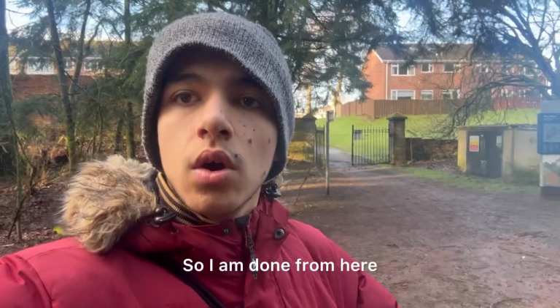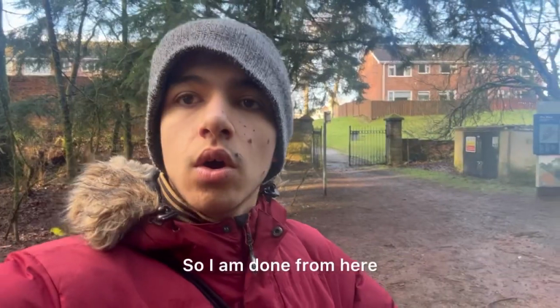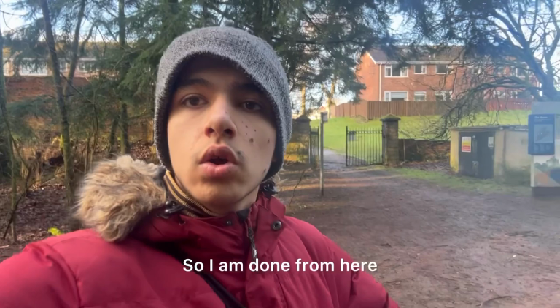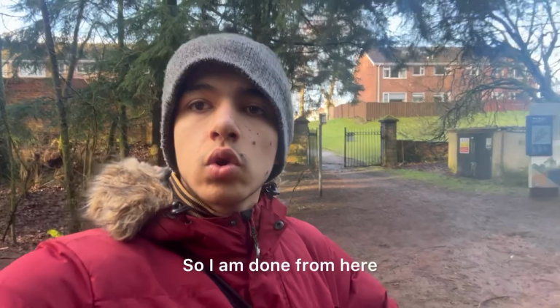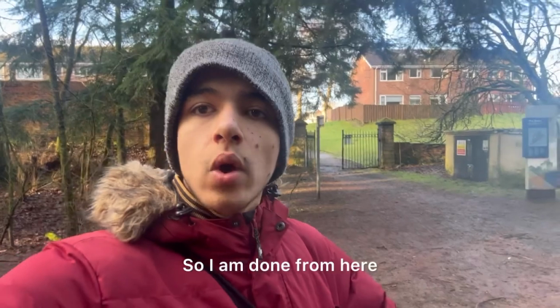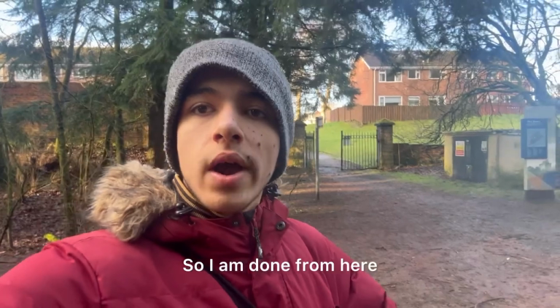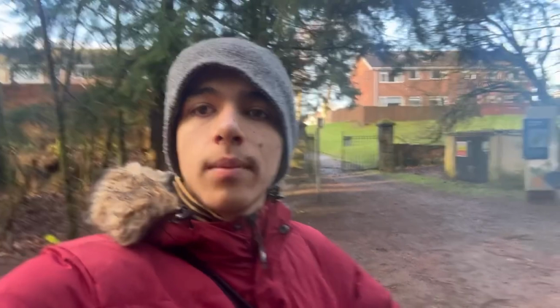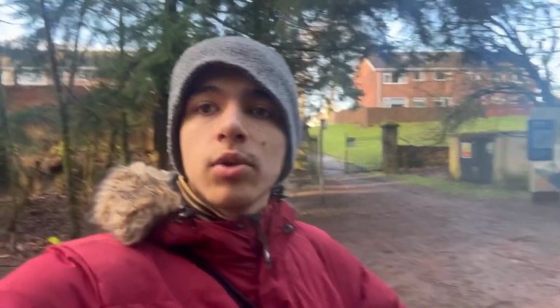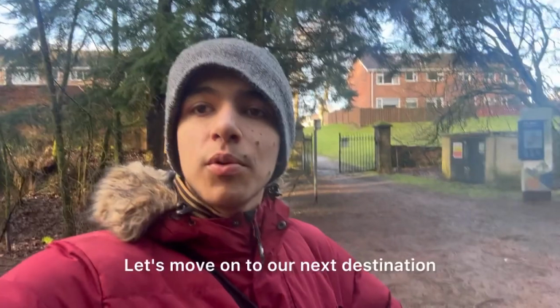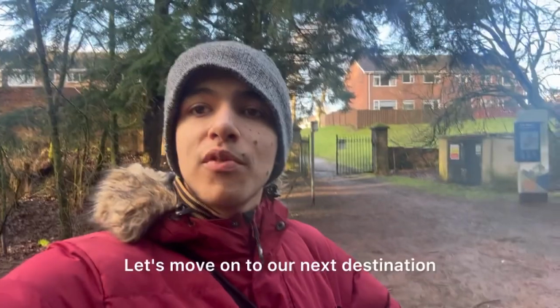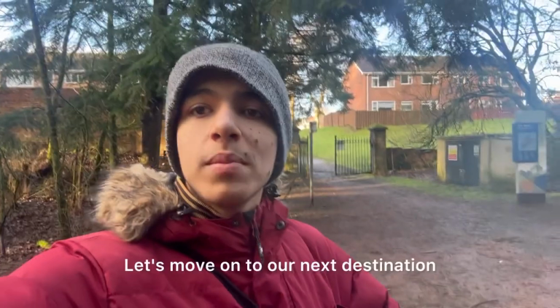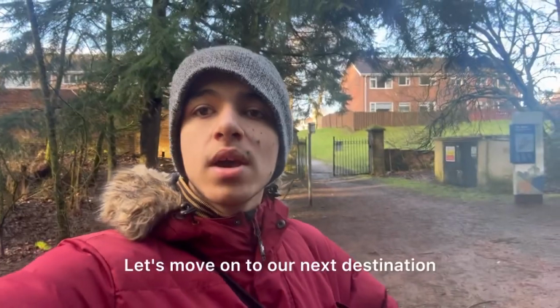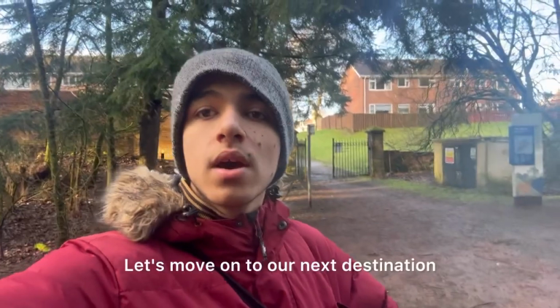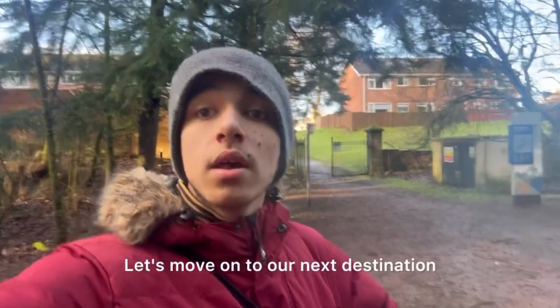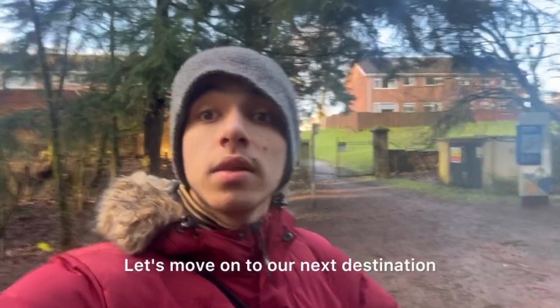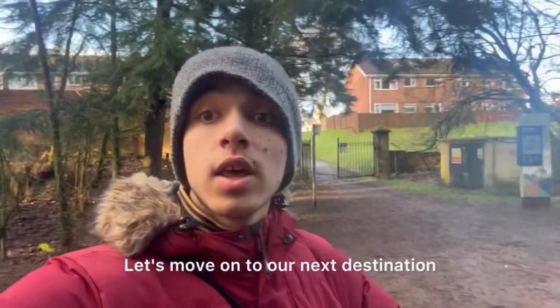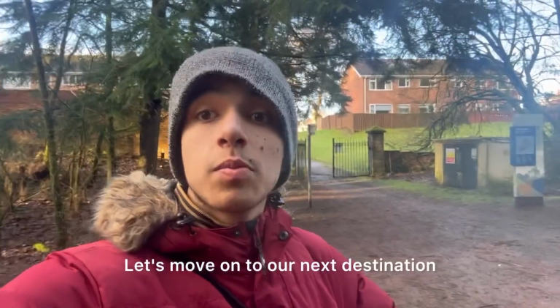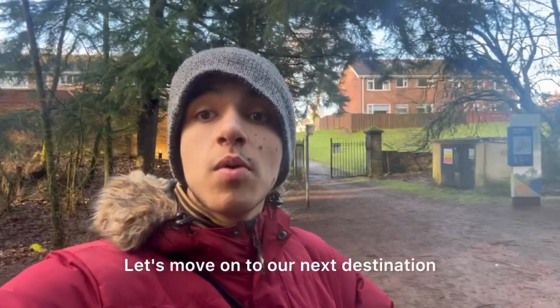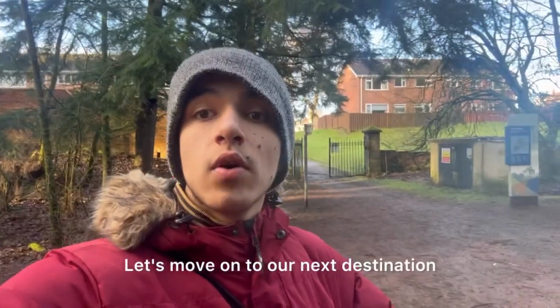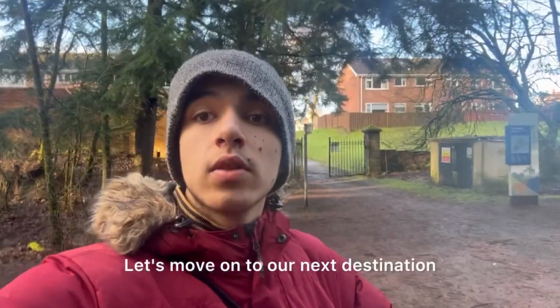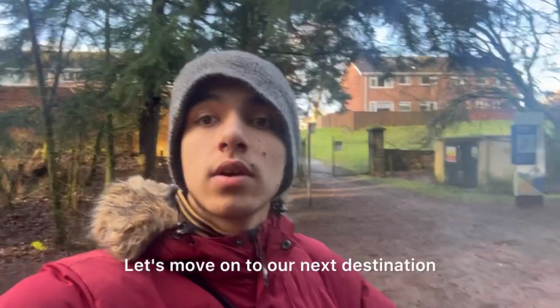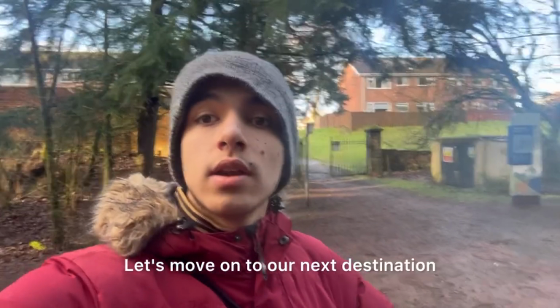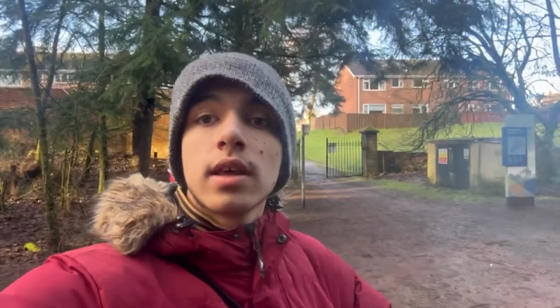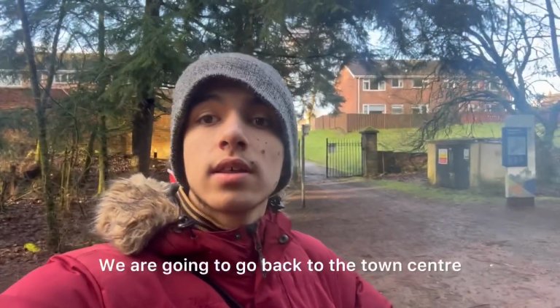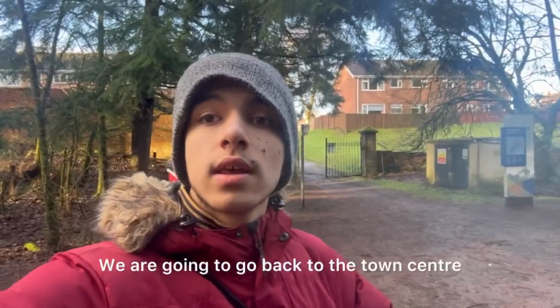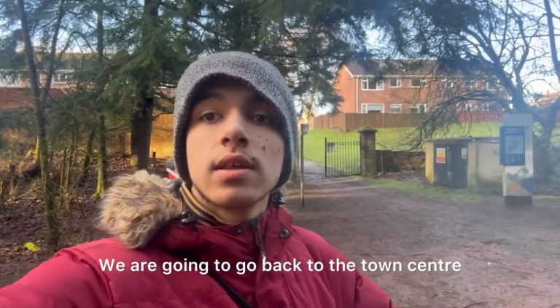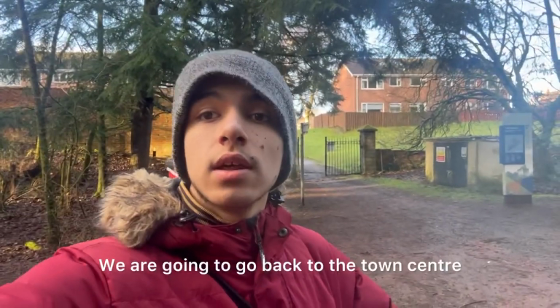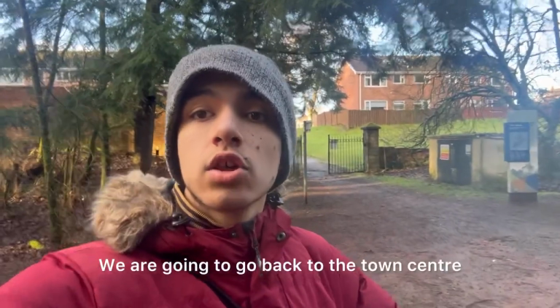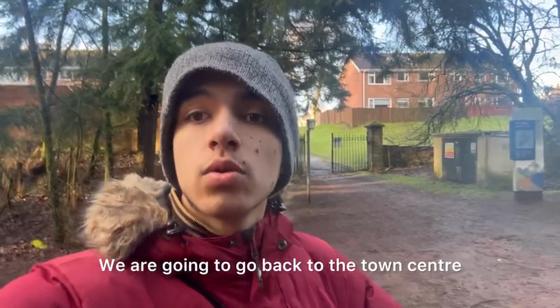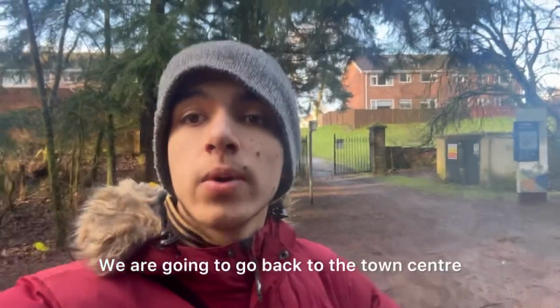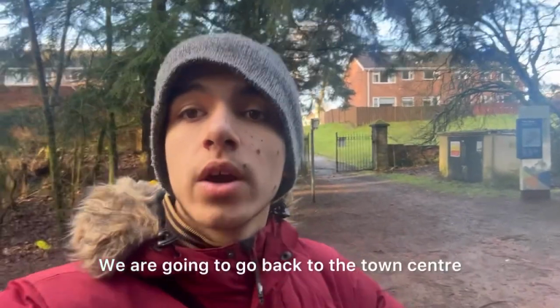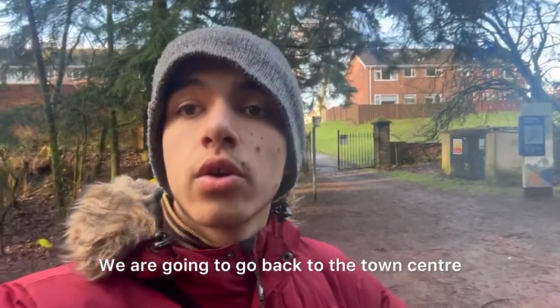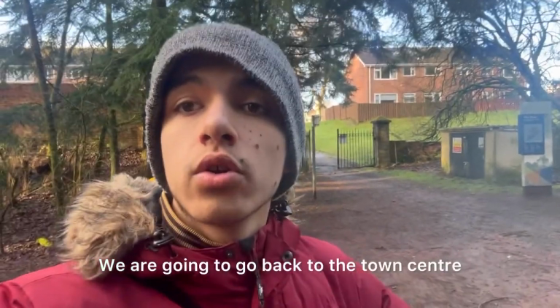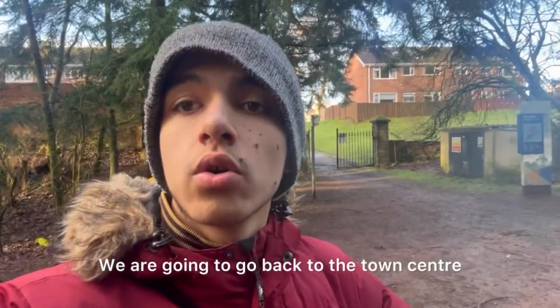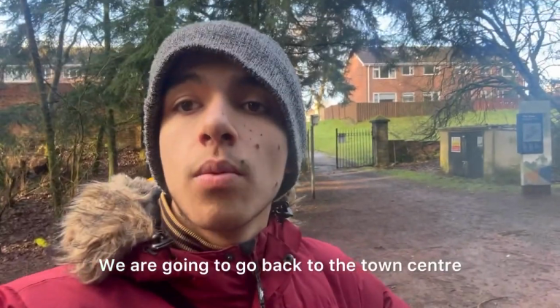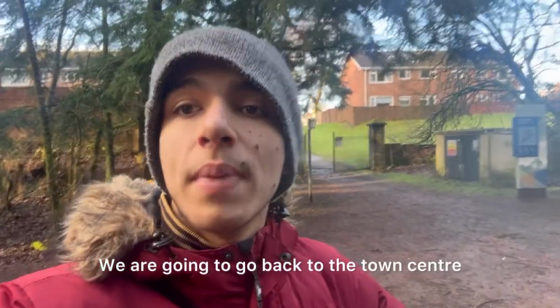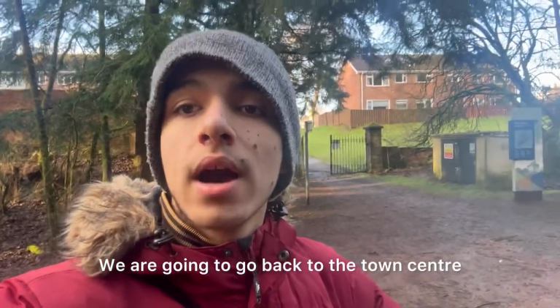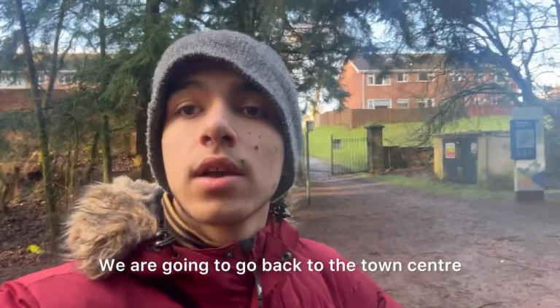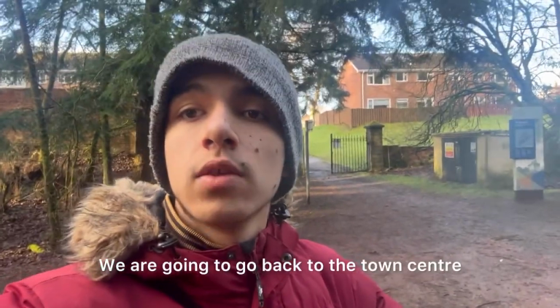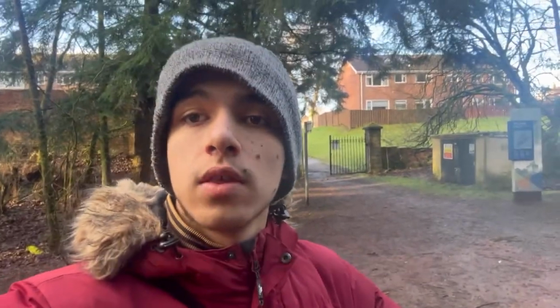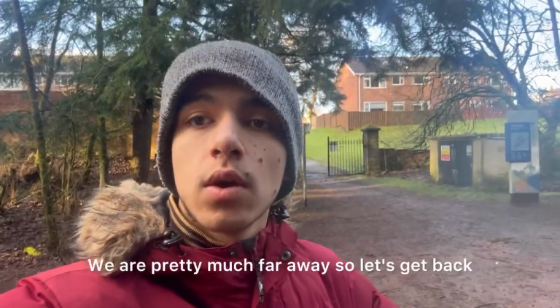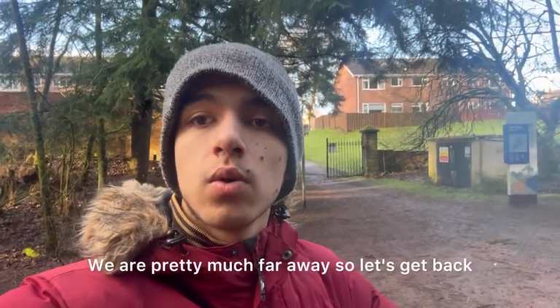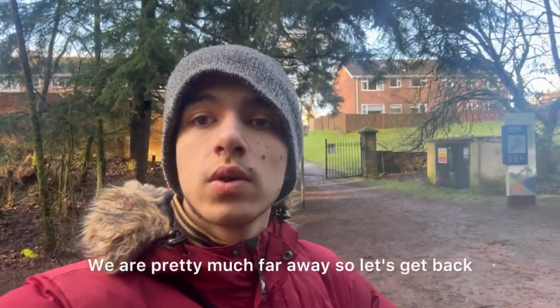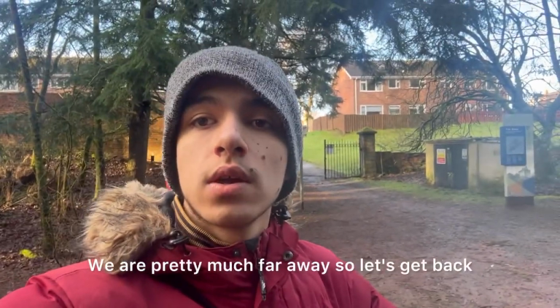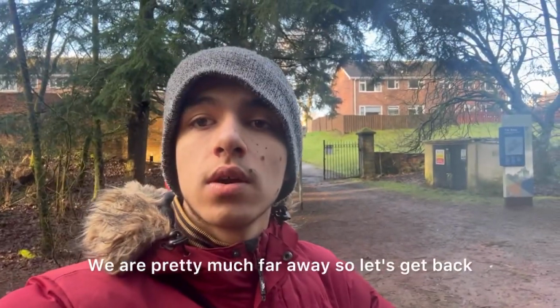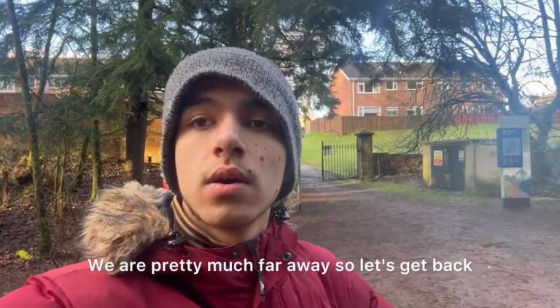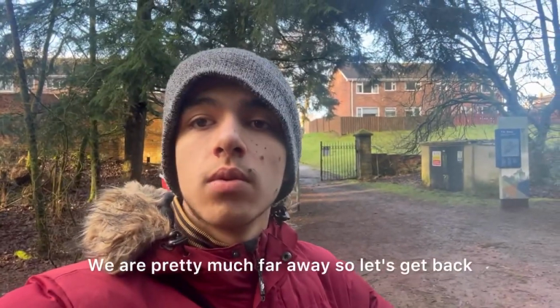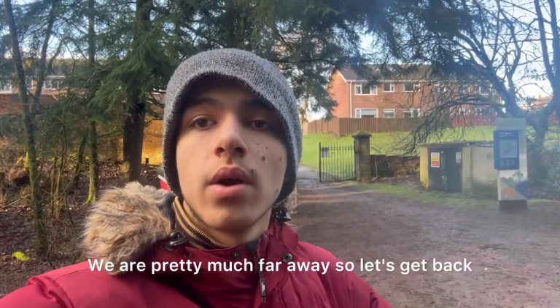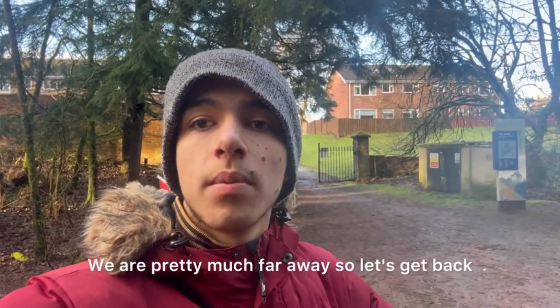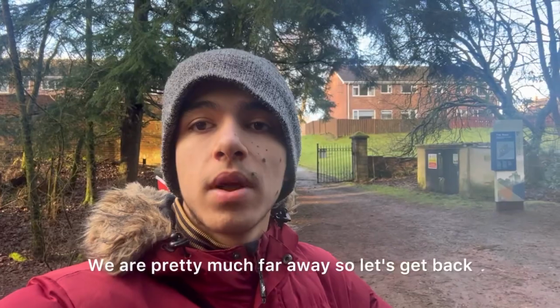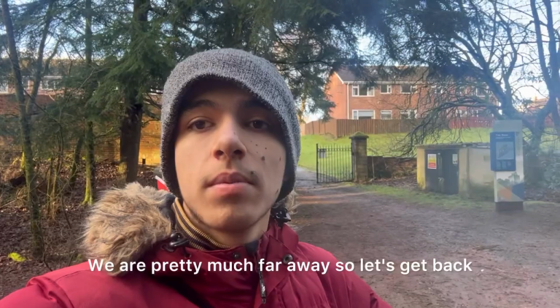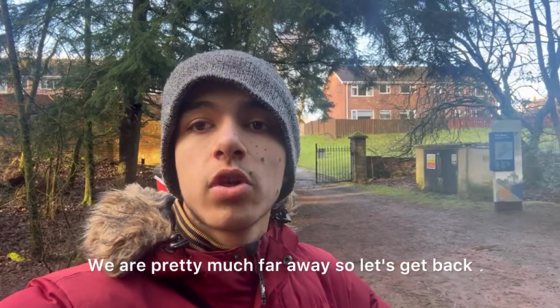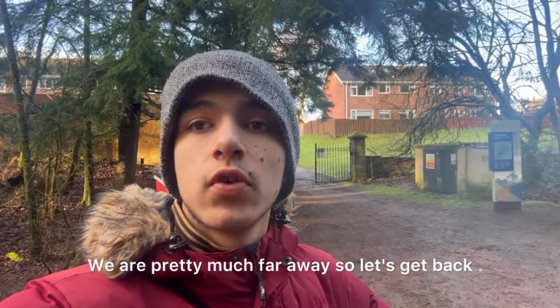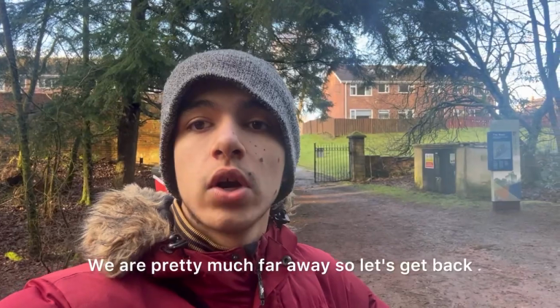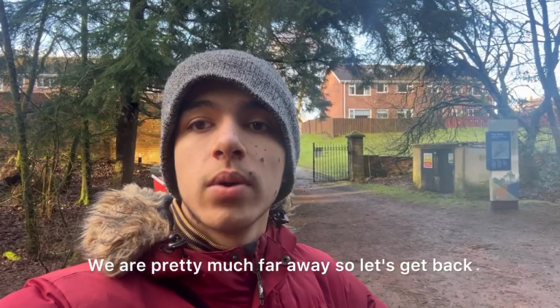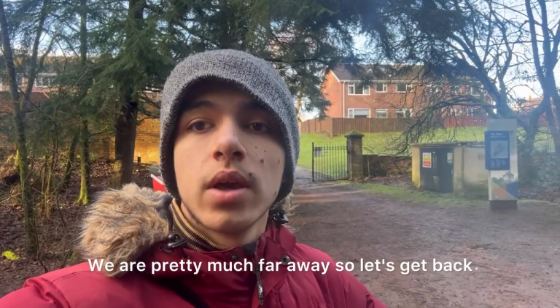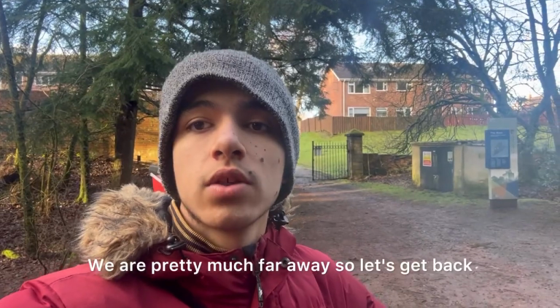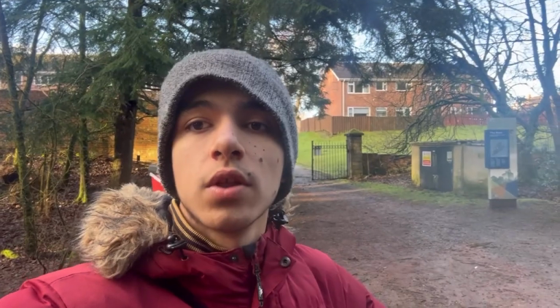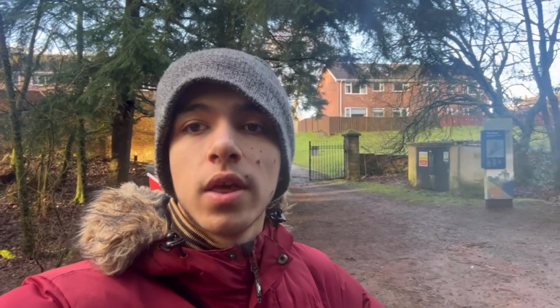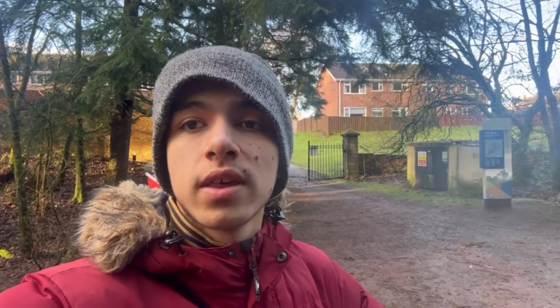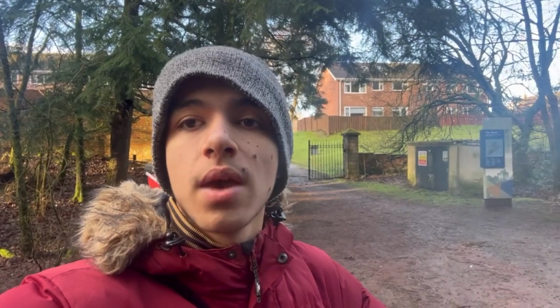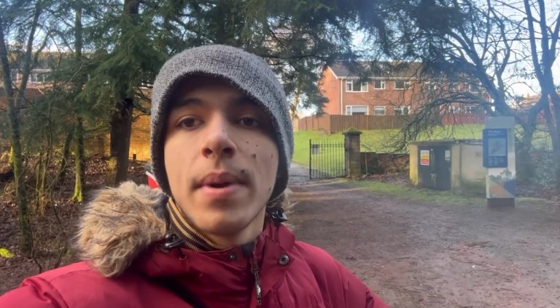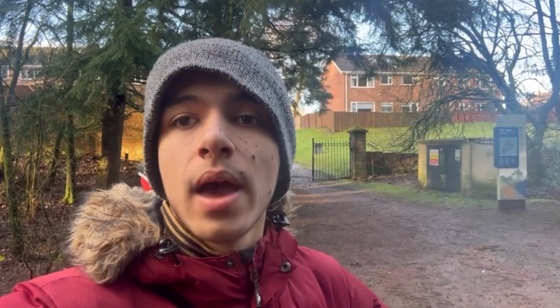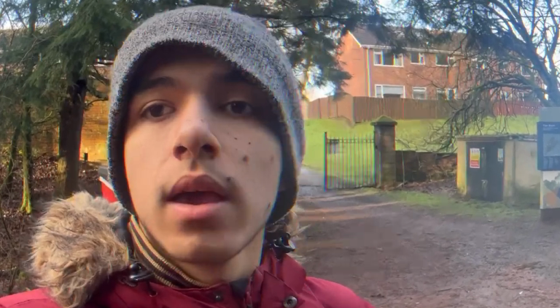I am done from here. Let's move on to our next destination — we are going back to the town centre, as we are pretty far away now.